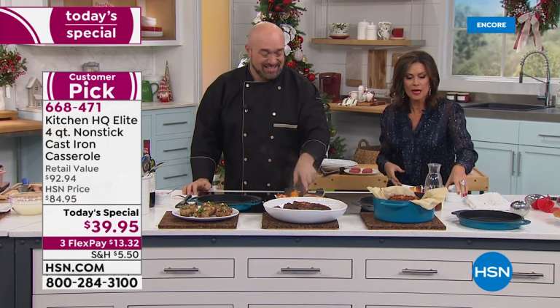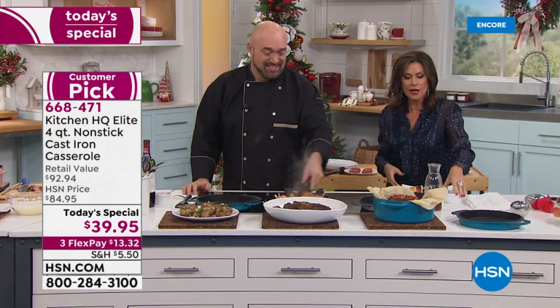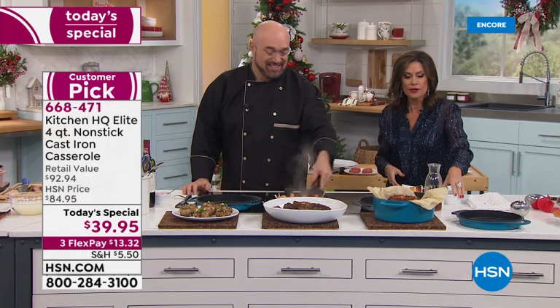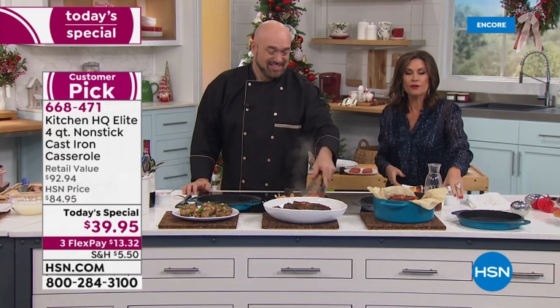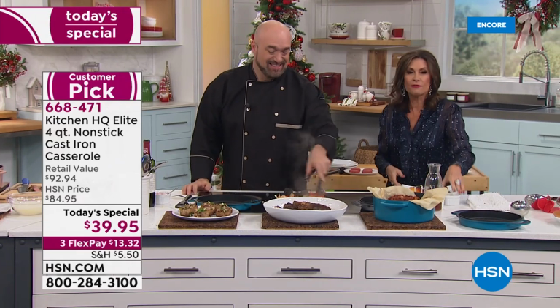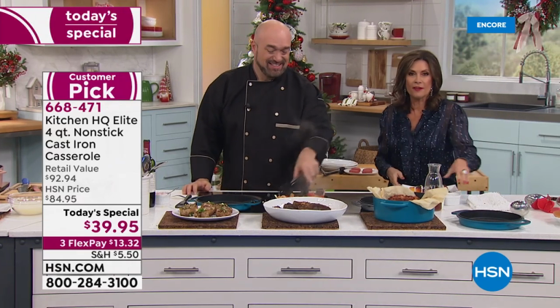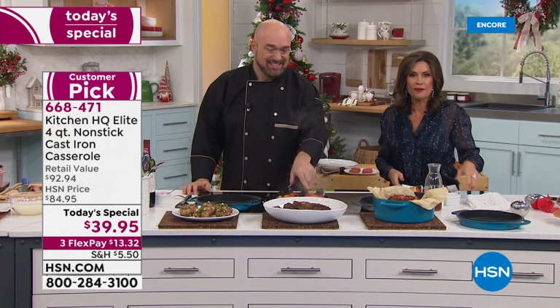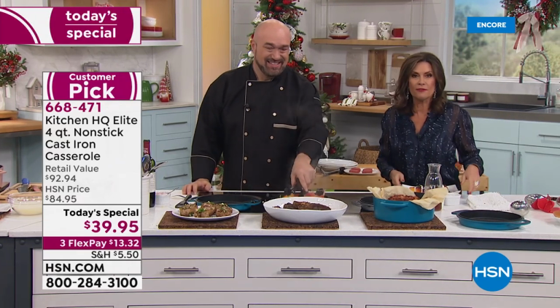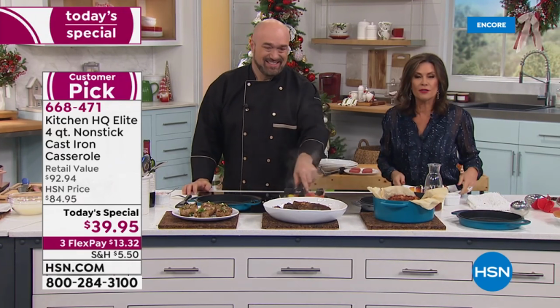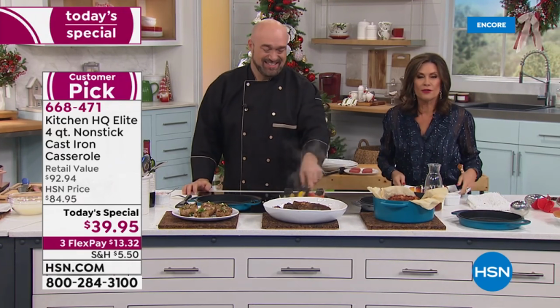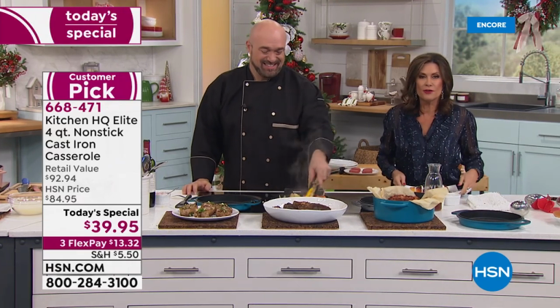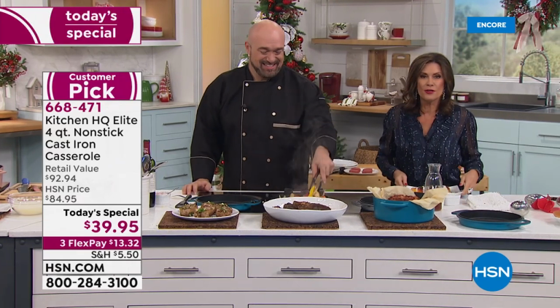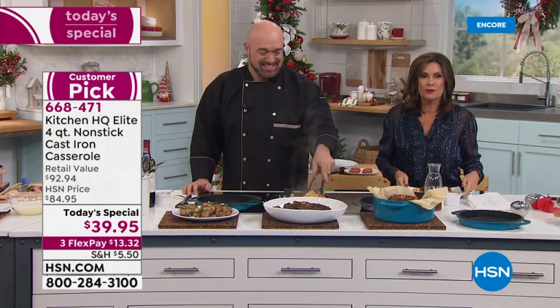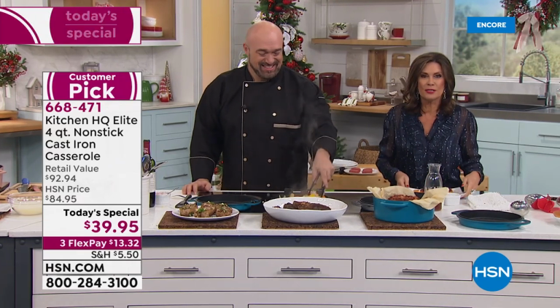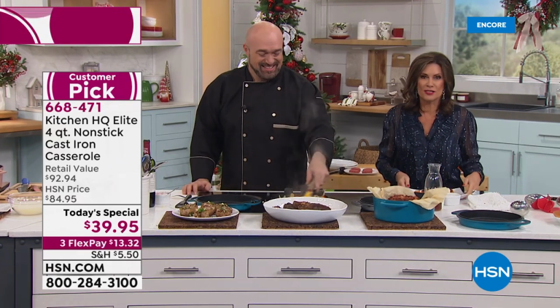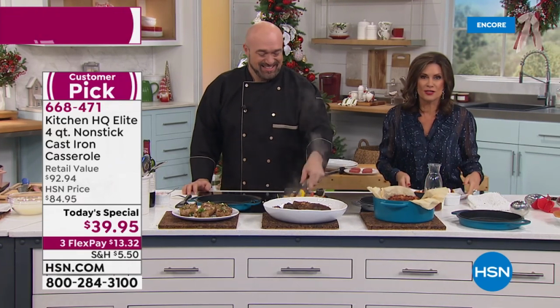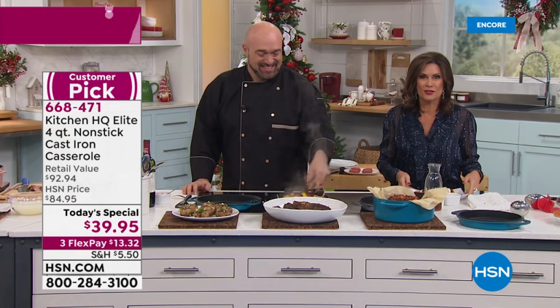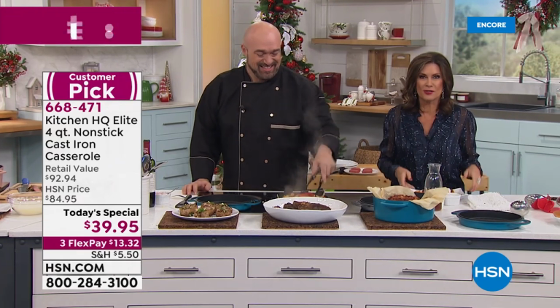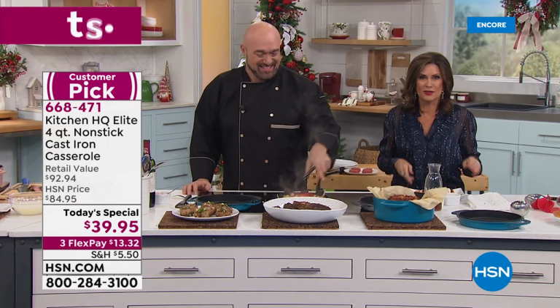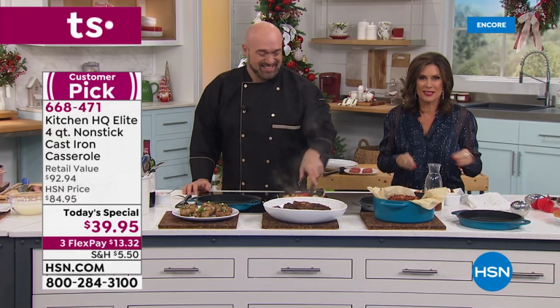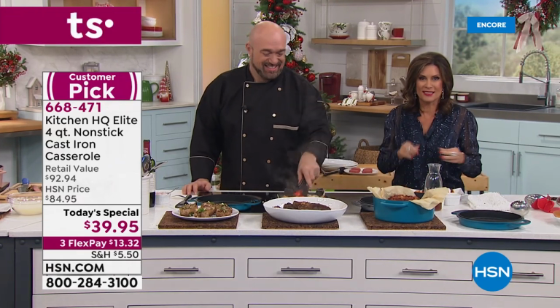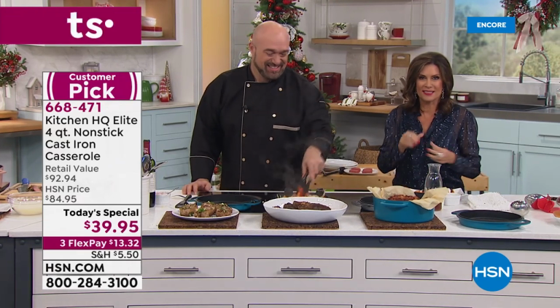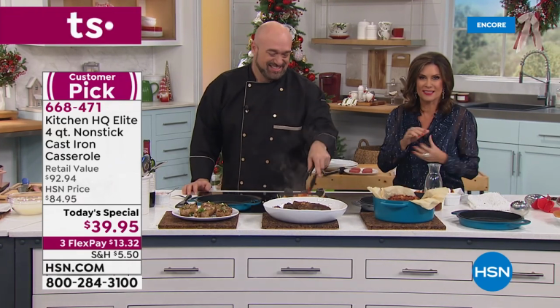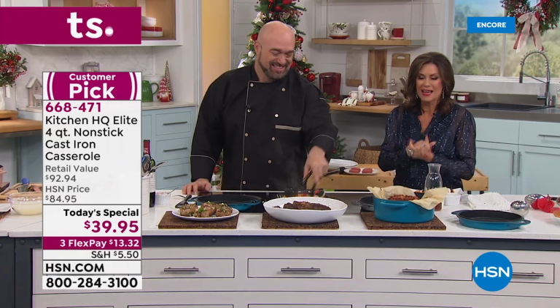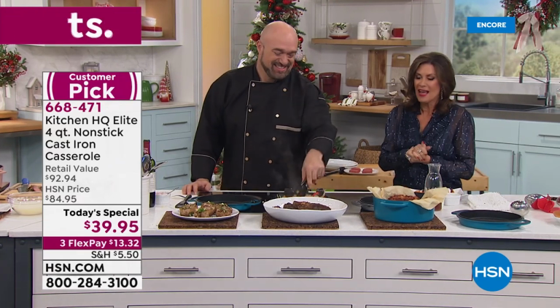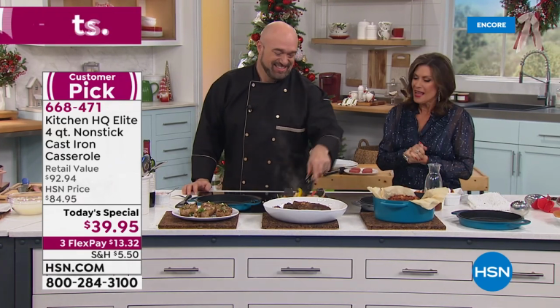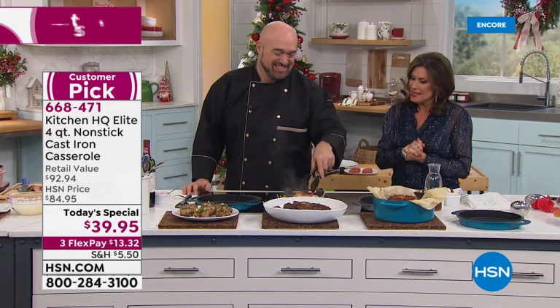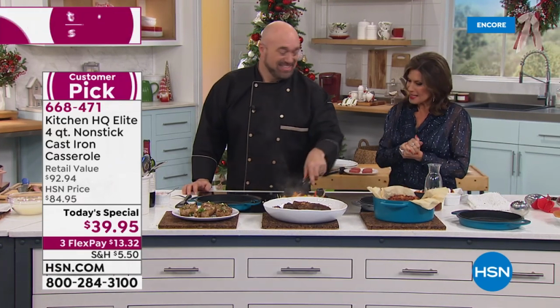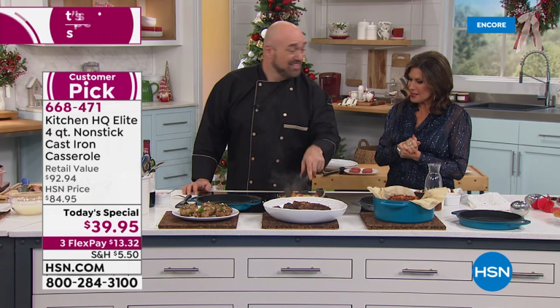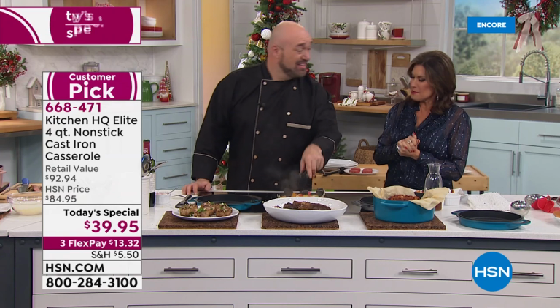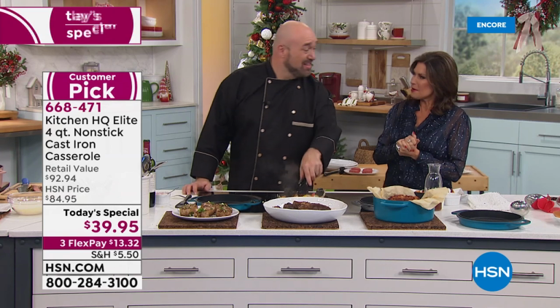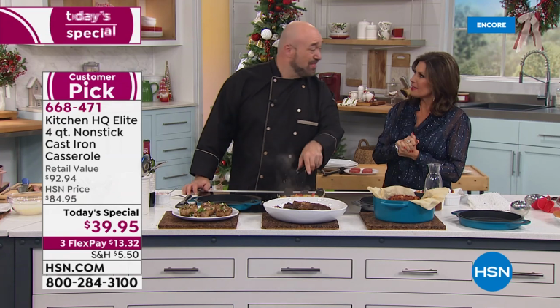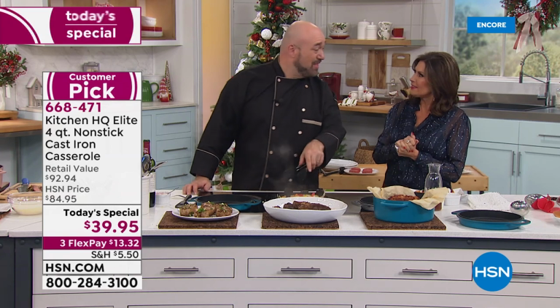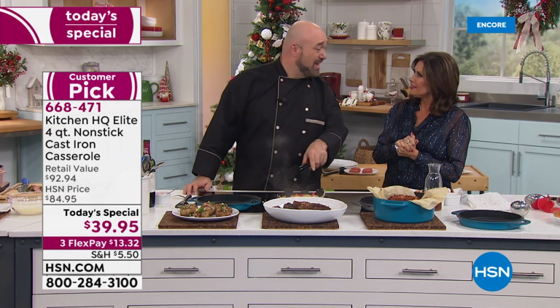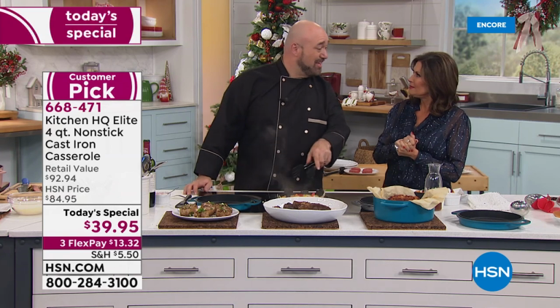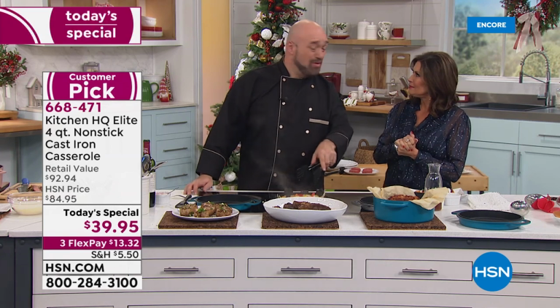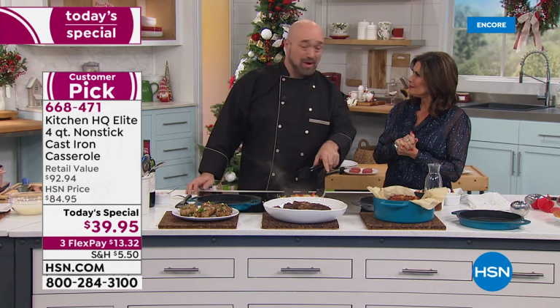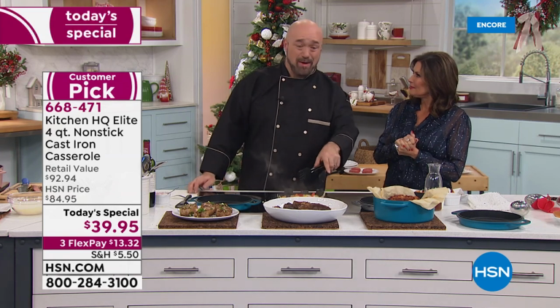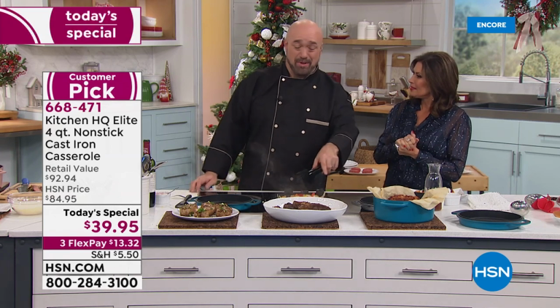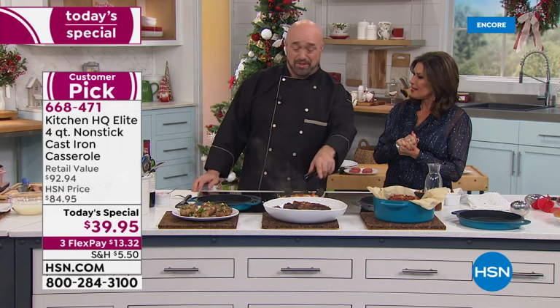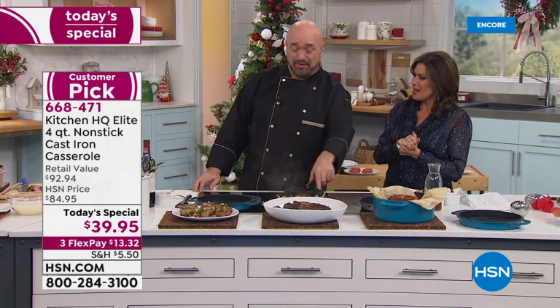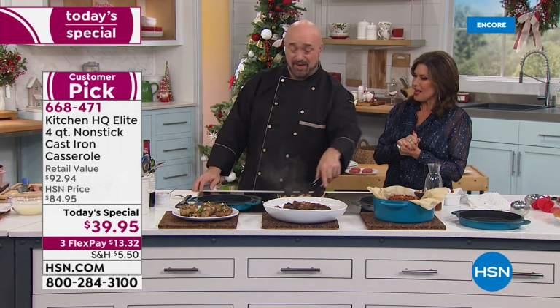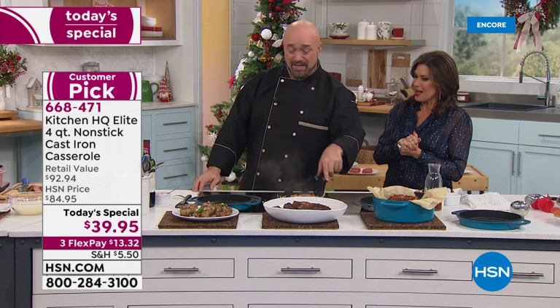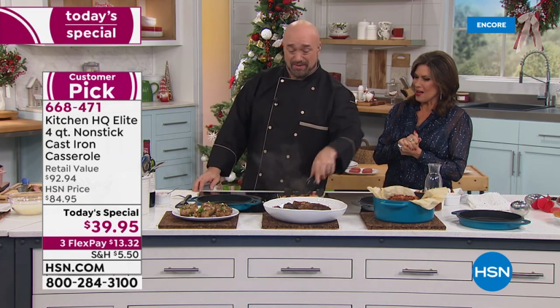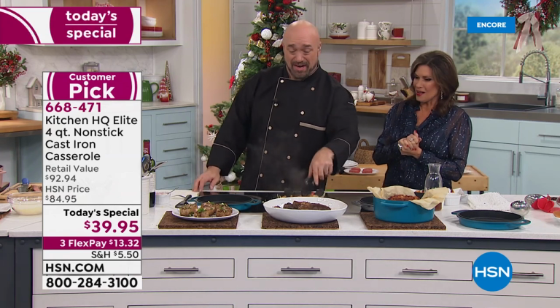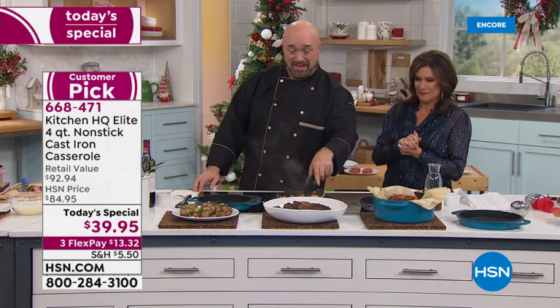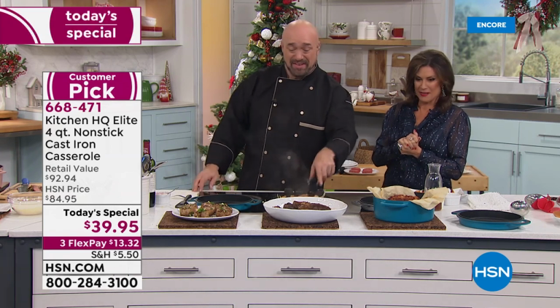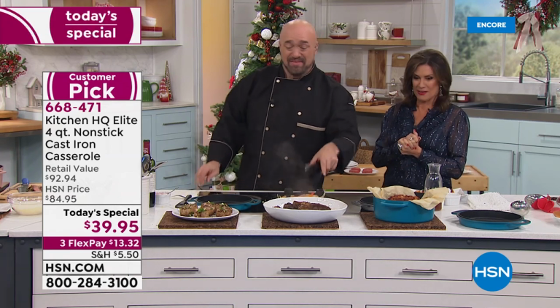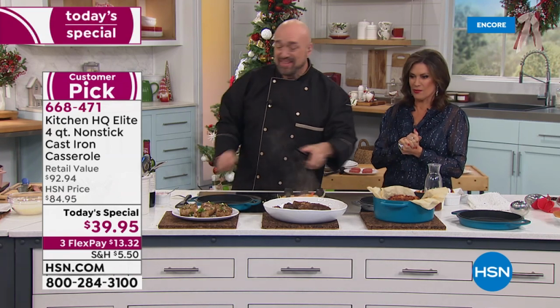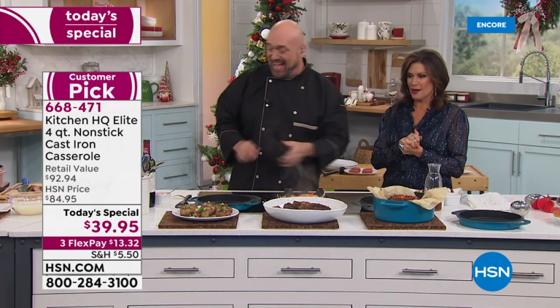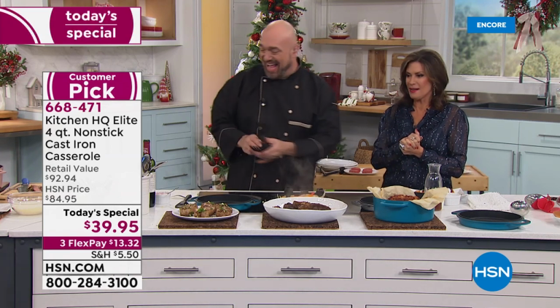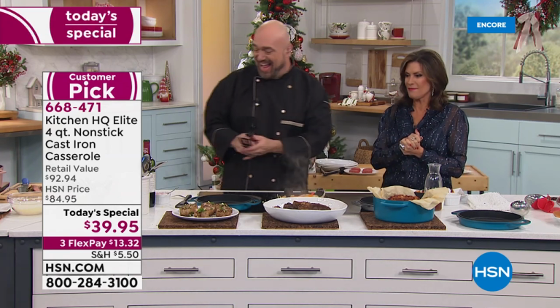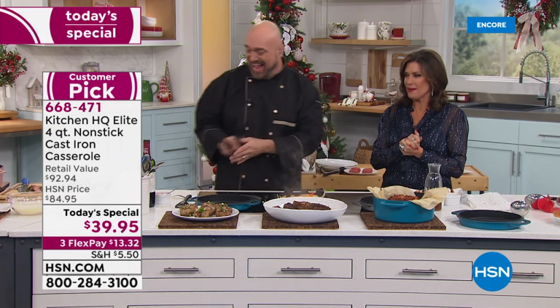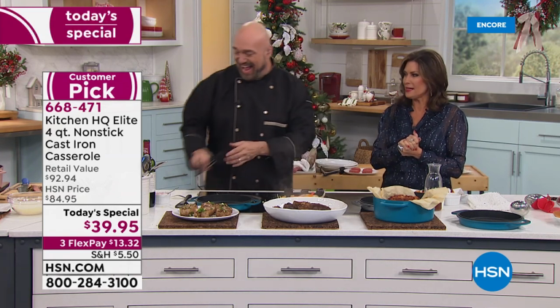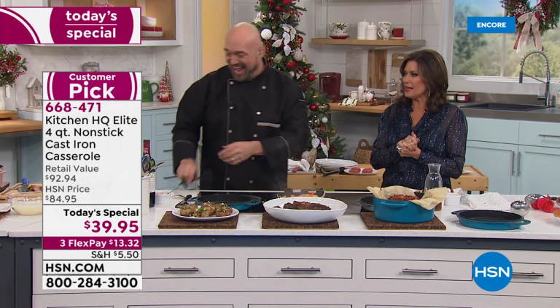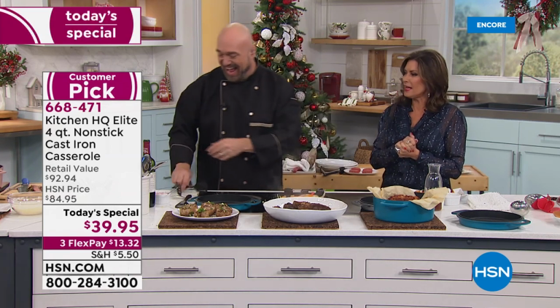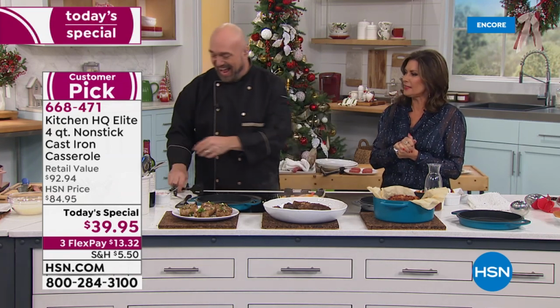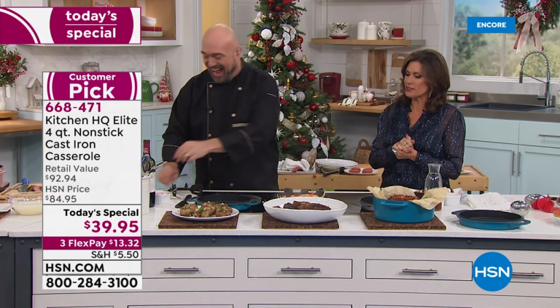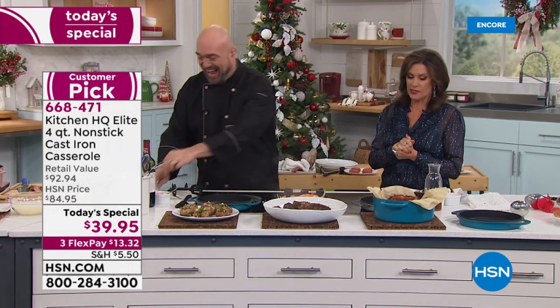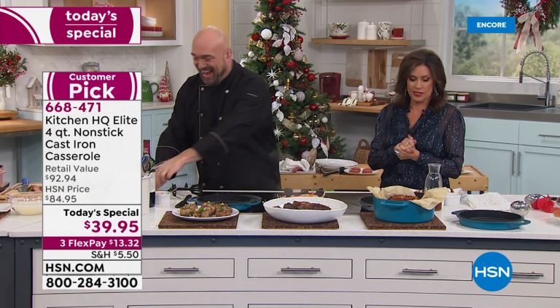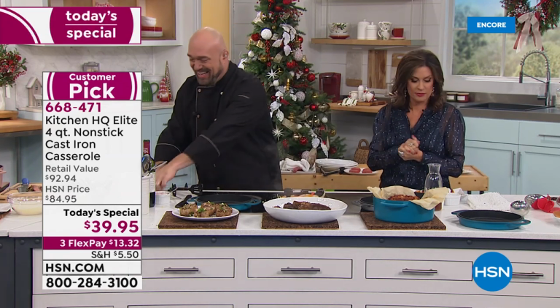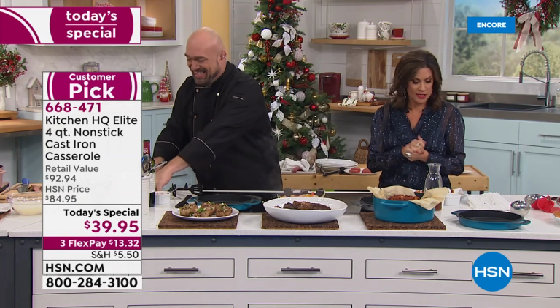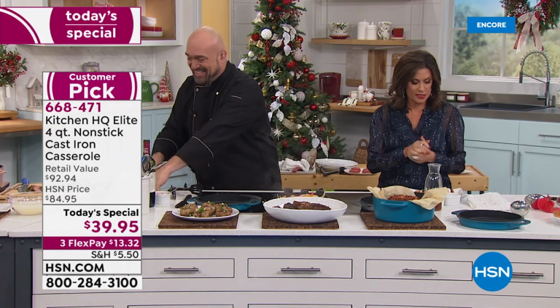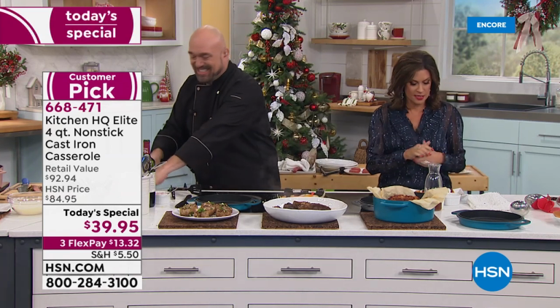We had so many people saying 'I own that, I love those pans.' They are really just going to be your favorite new addition to your kitchen. Thank you, Mark Gill!